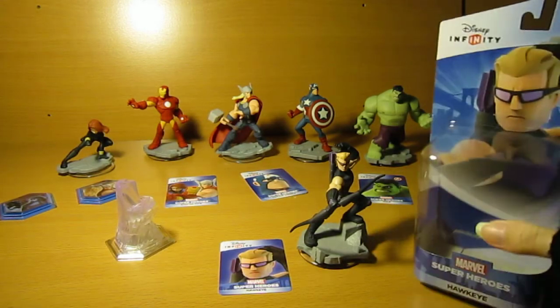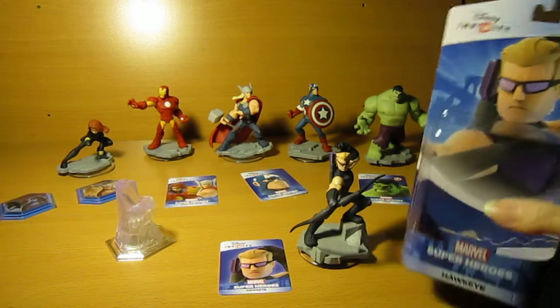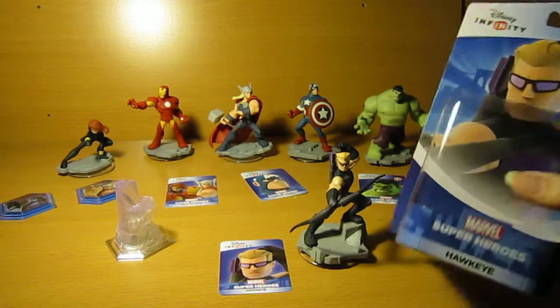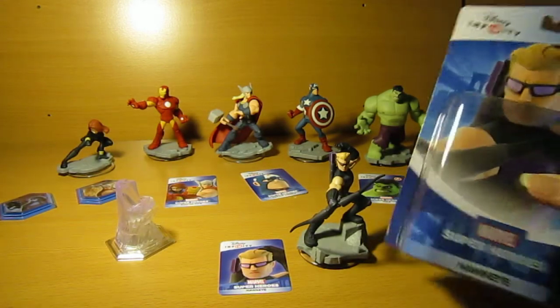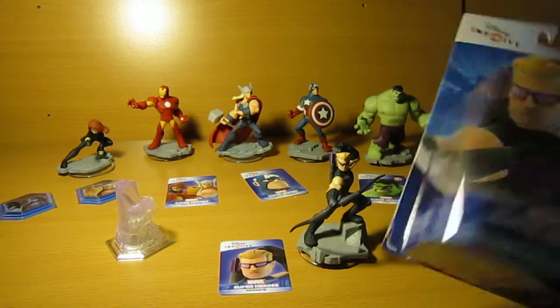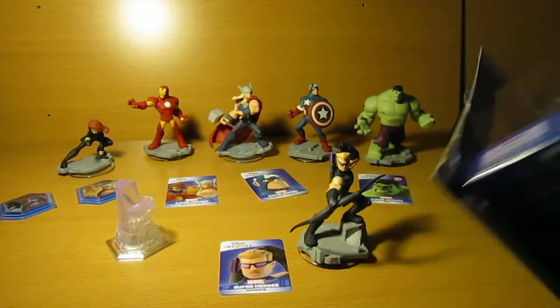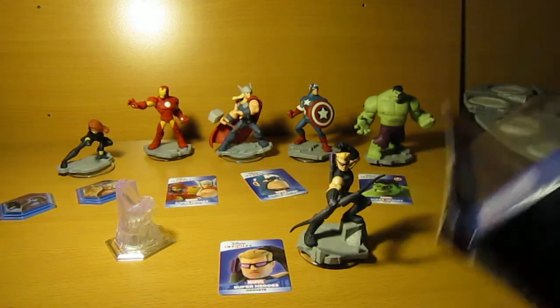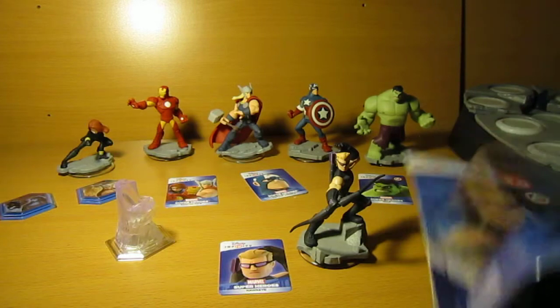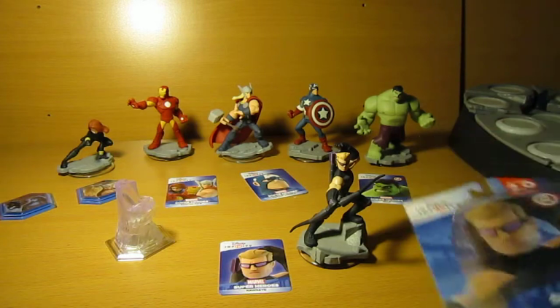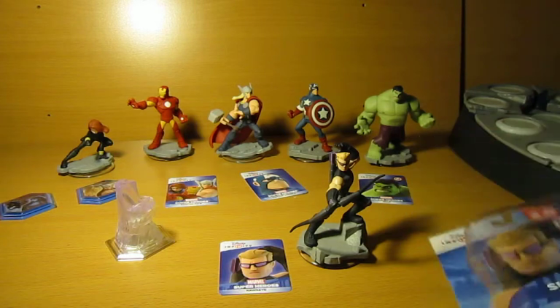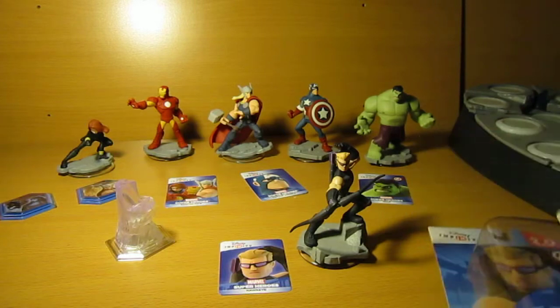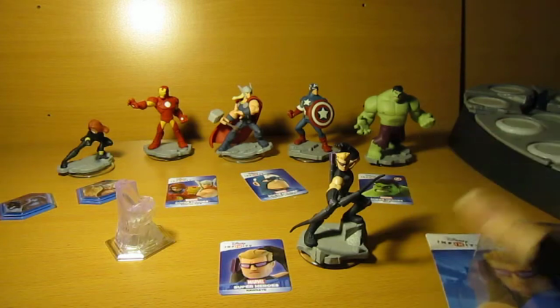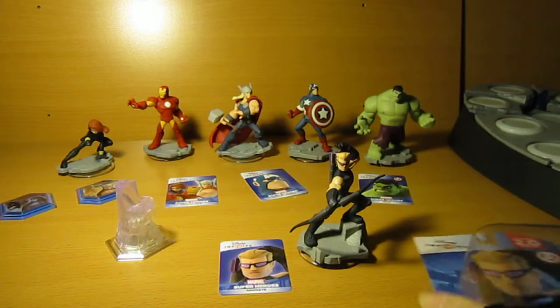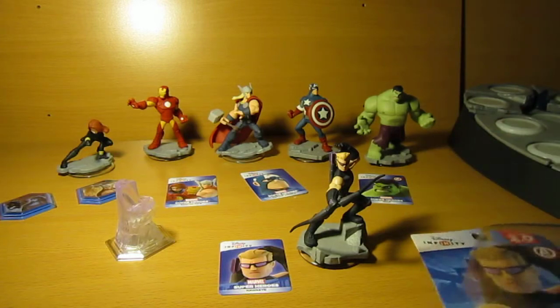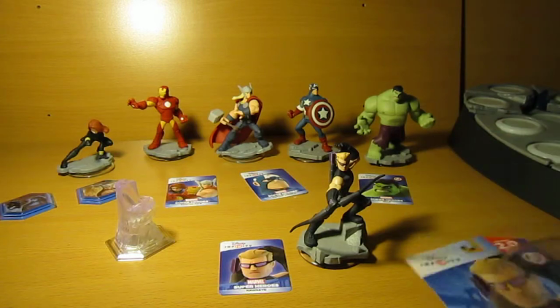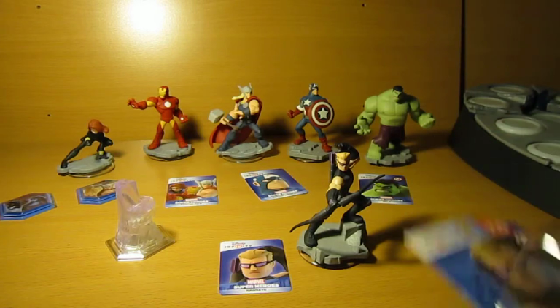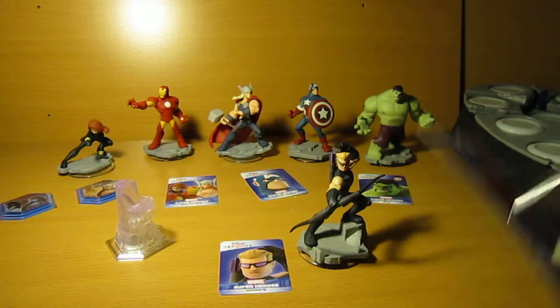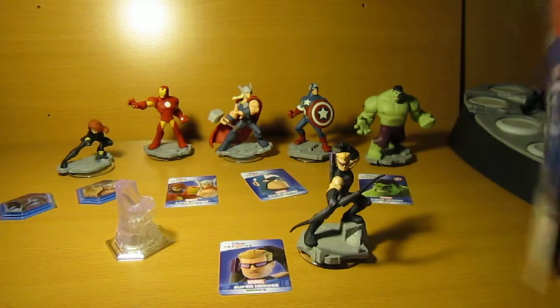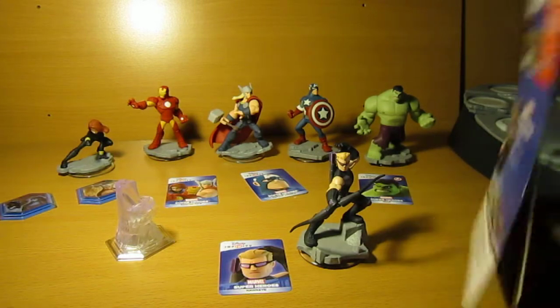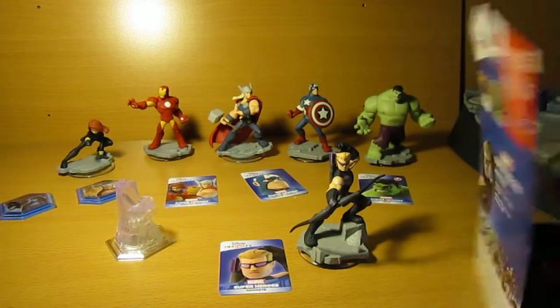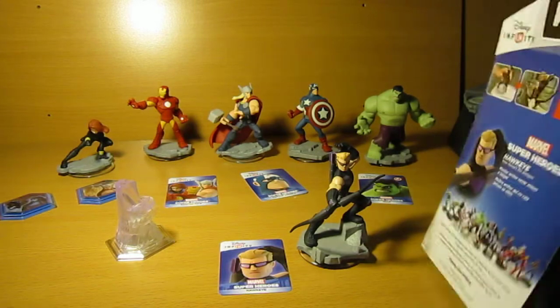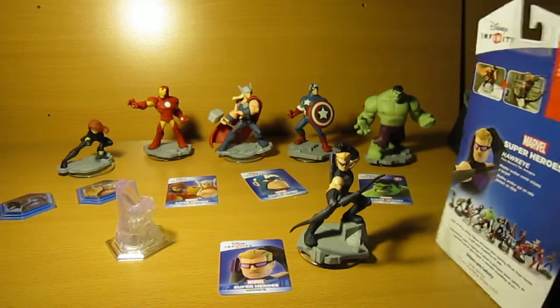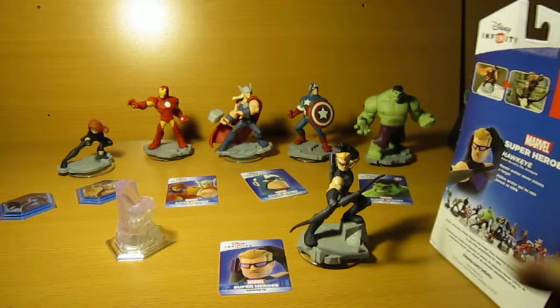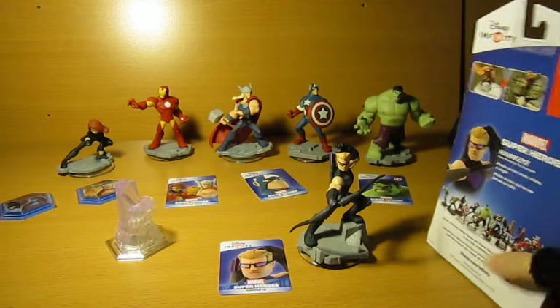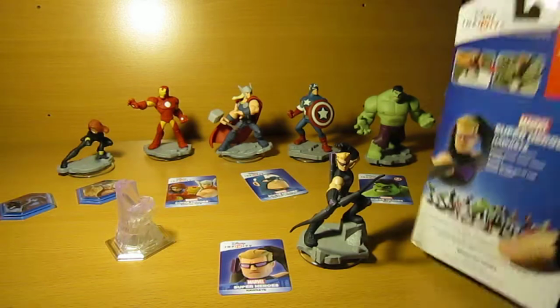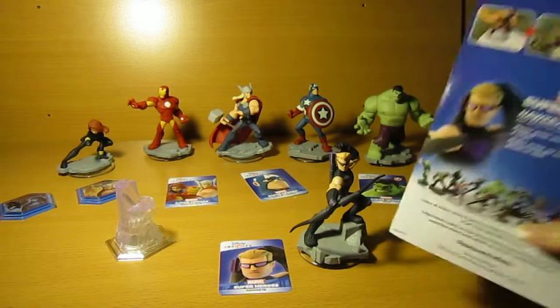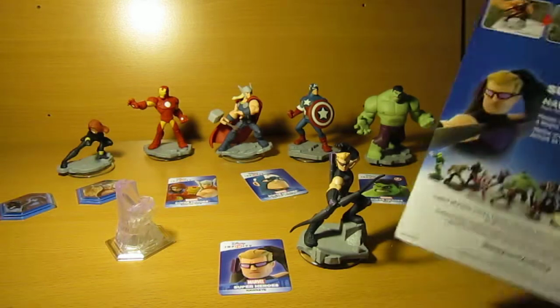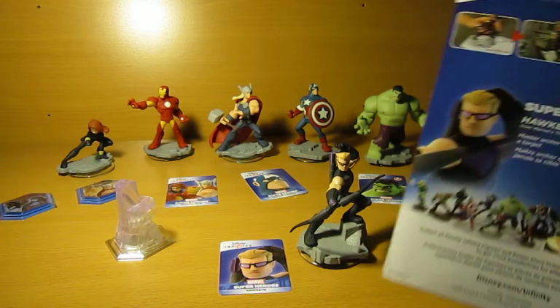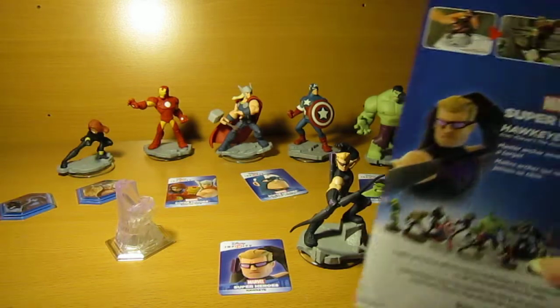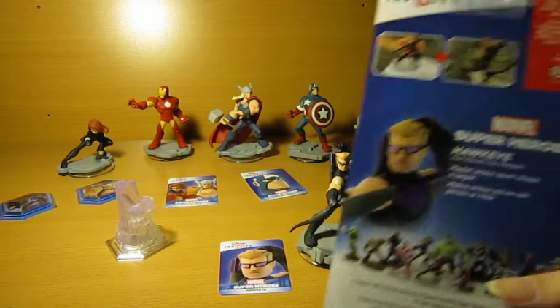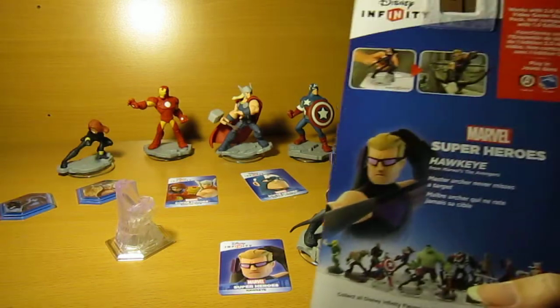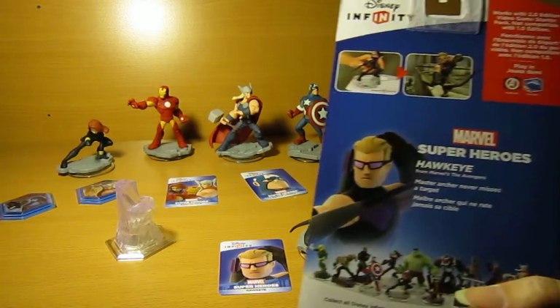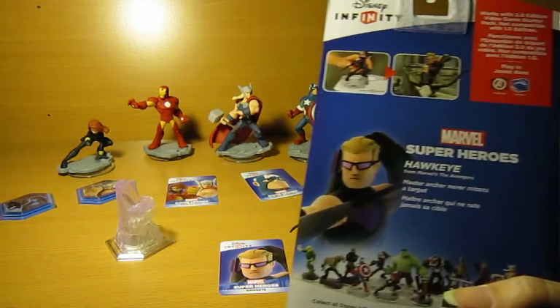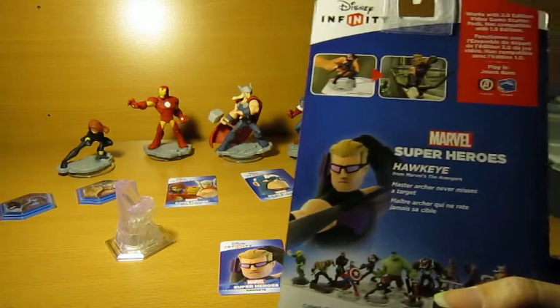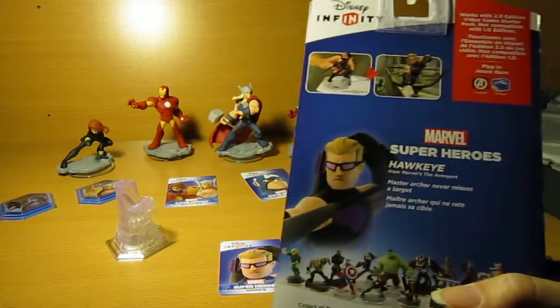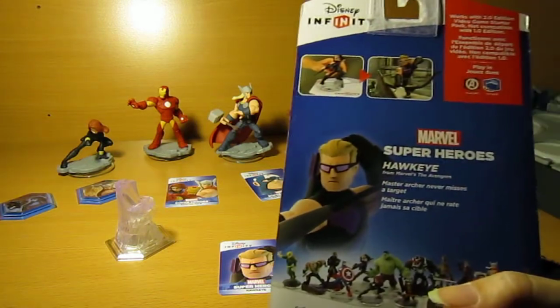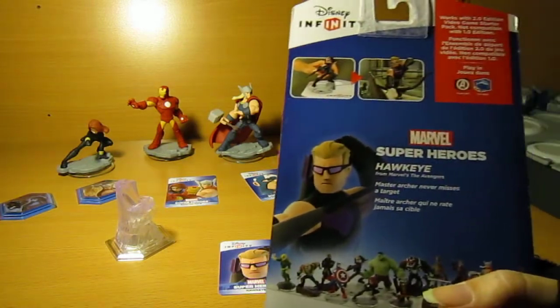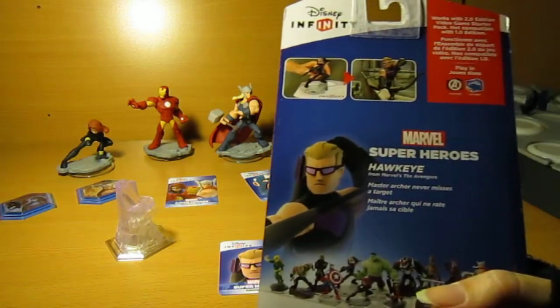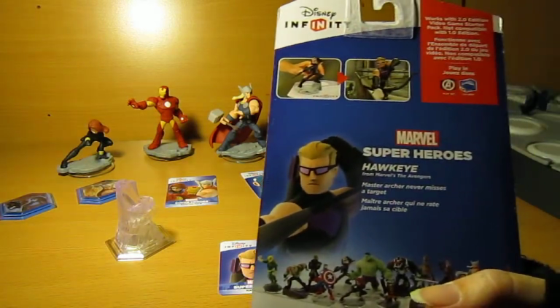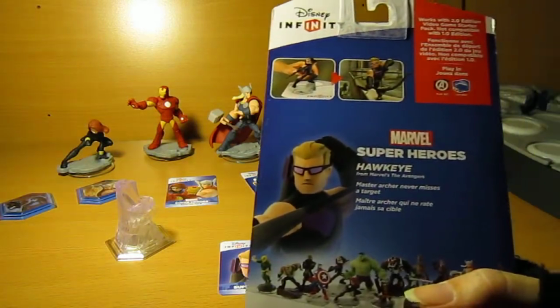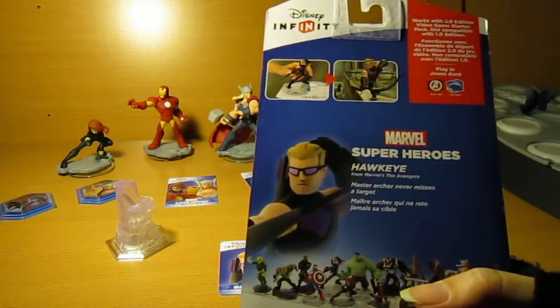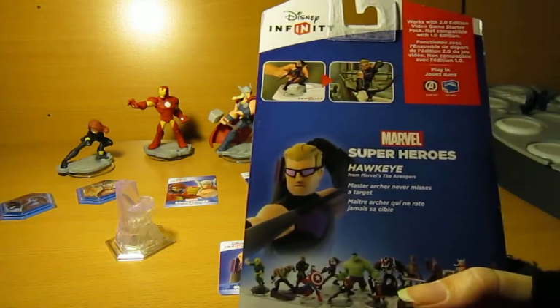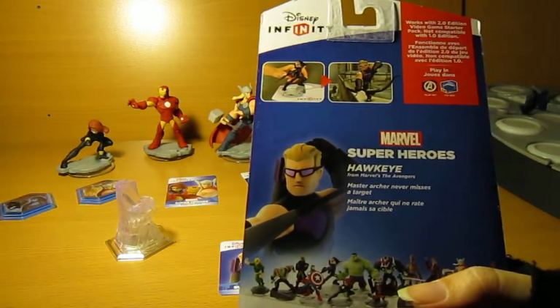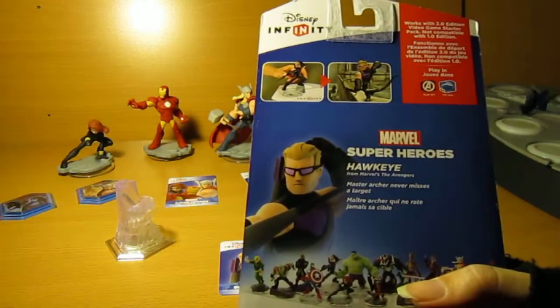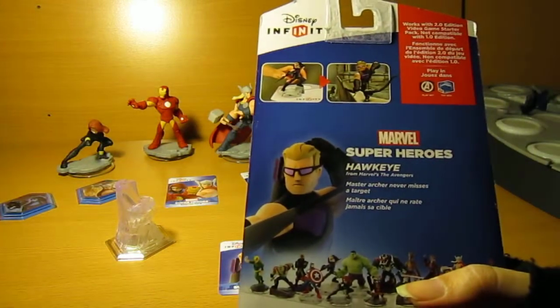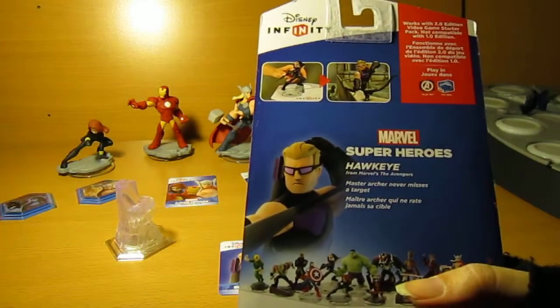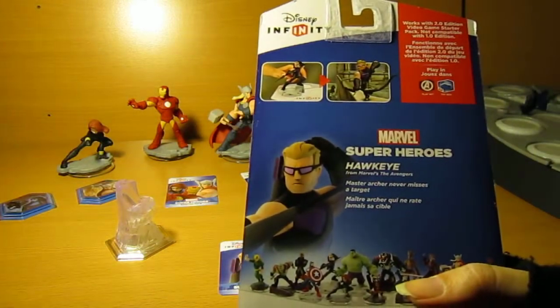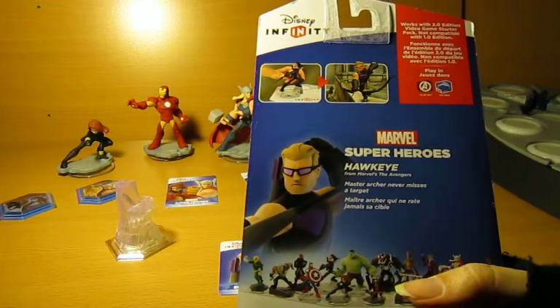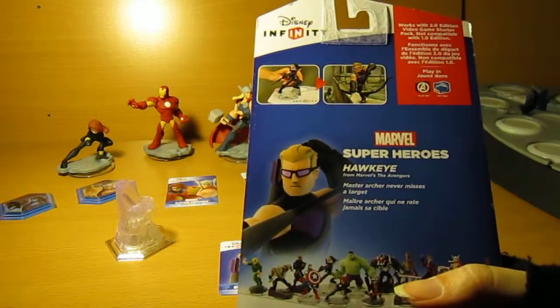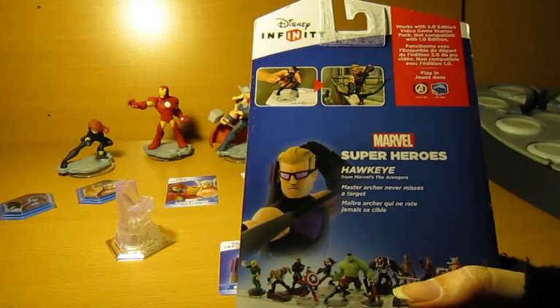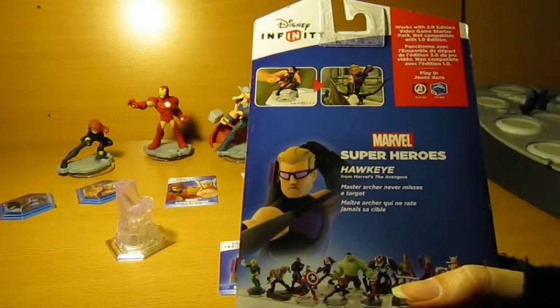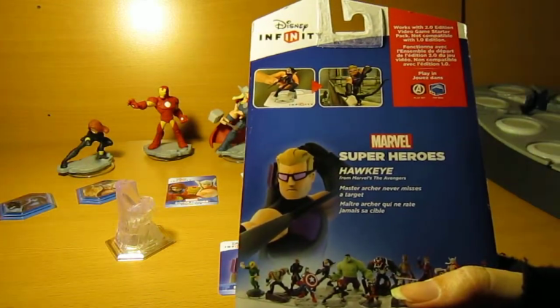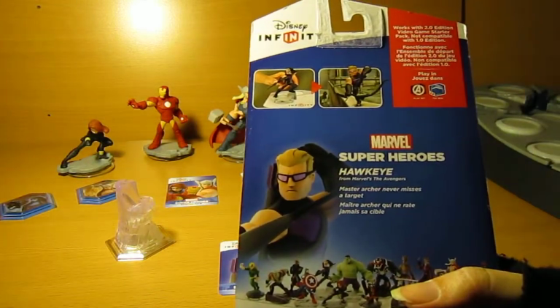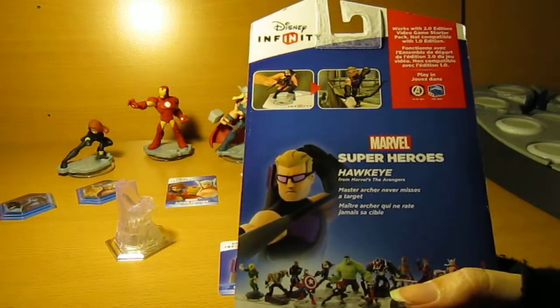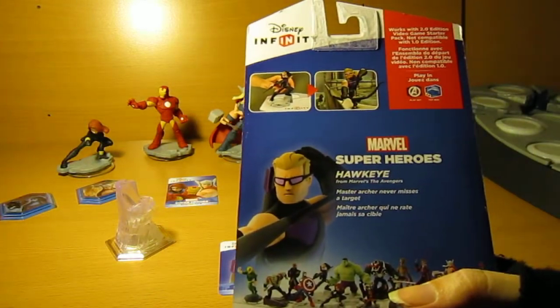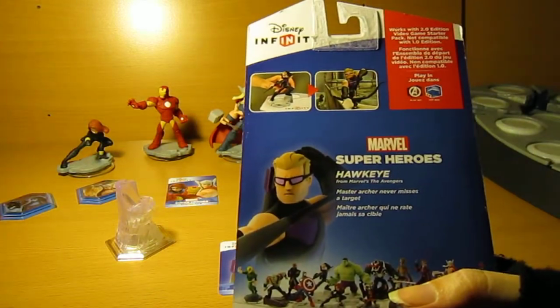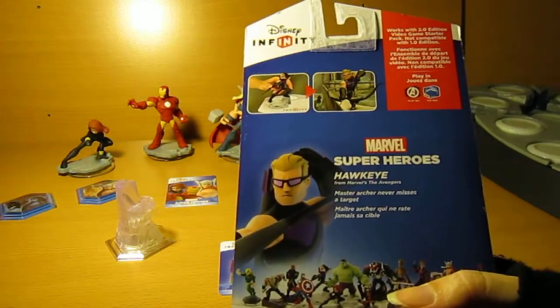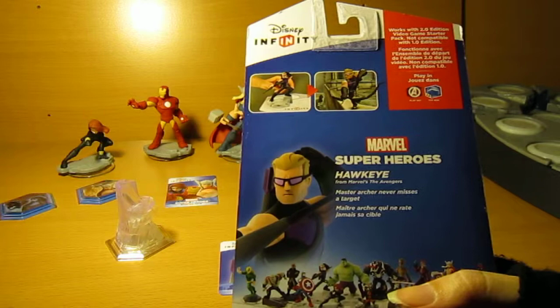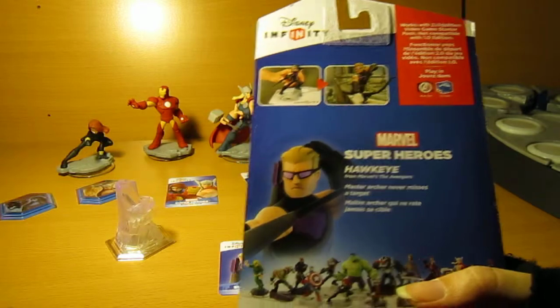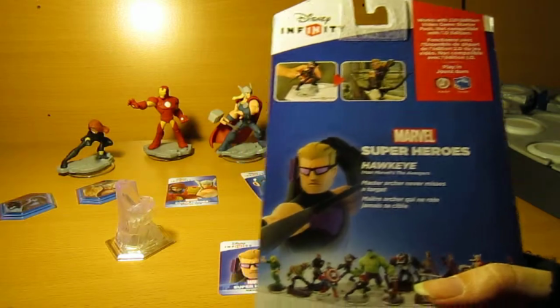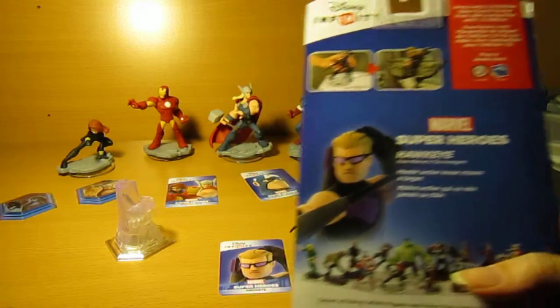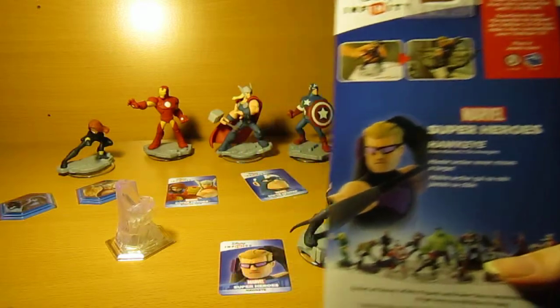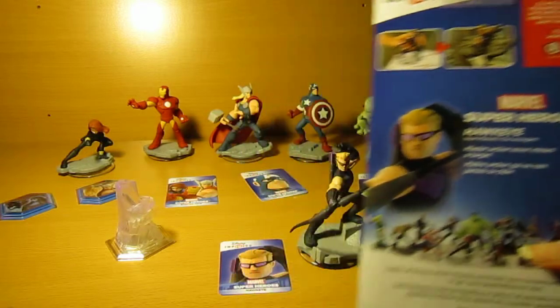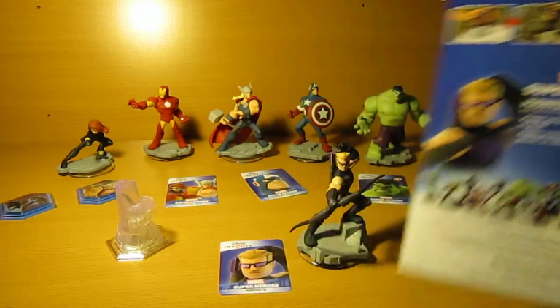For this character — for Hawkeye — his slogan is 'Master Archer, never misses a target.'